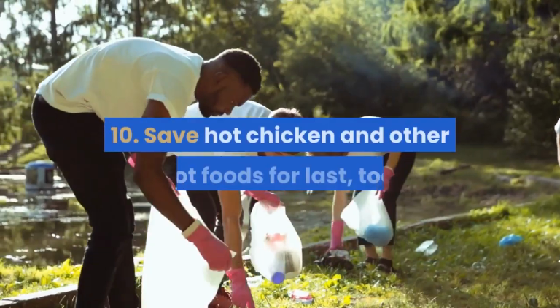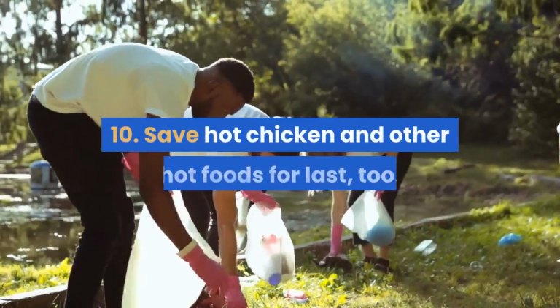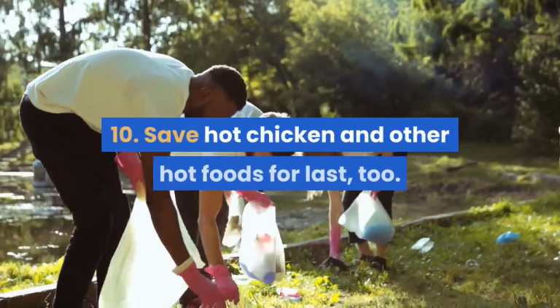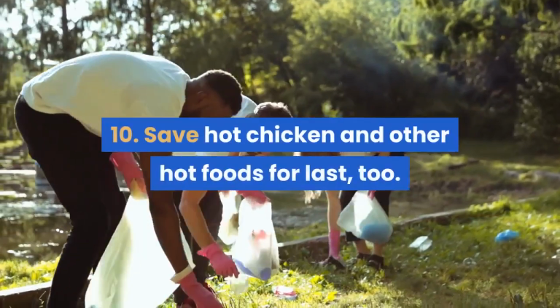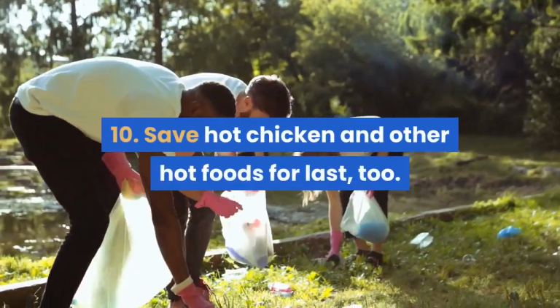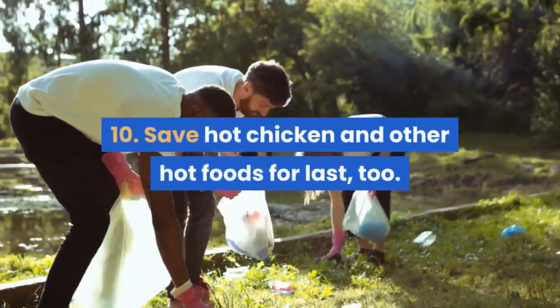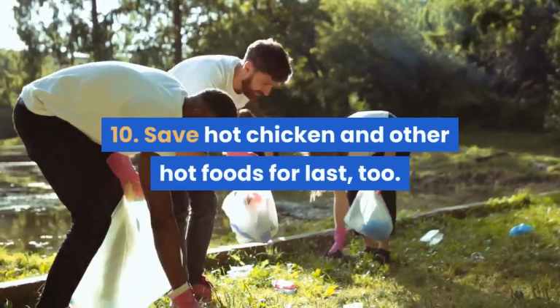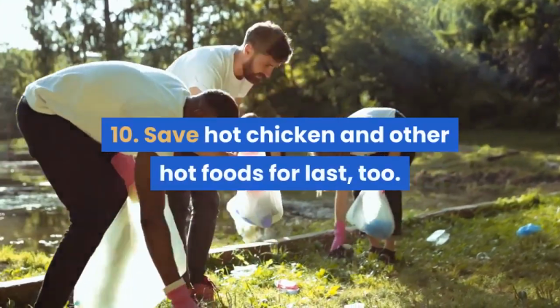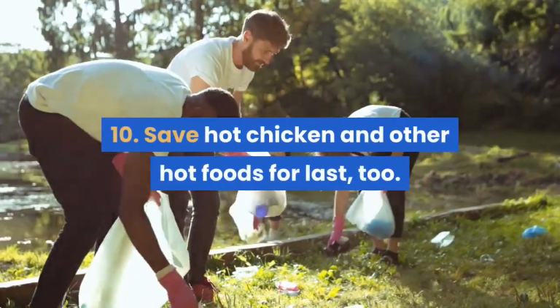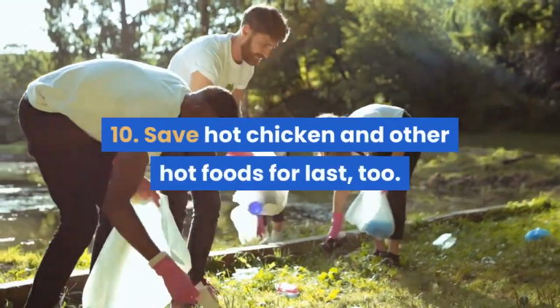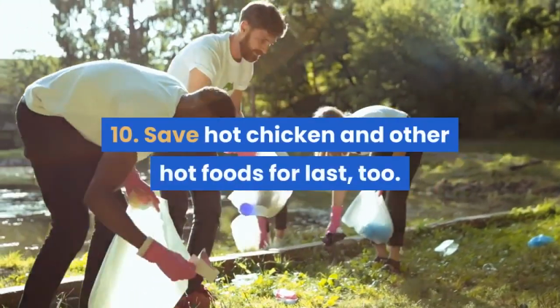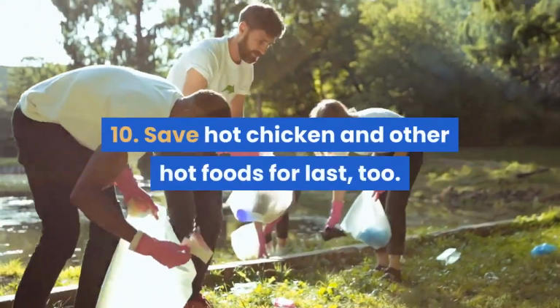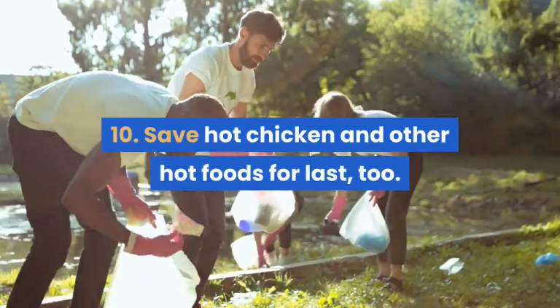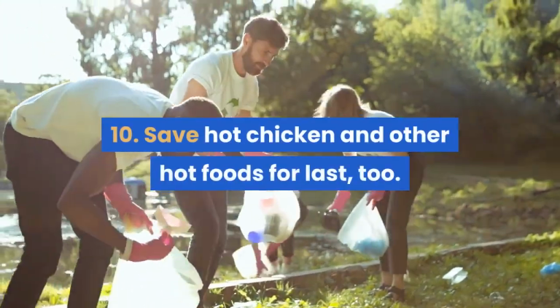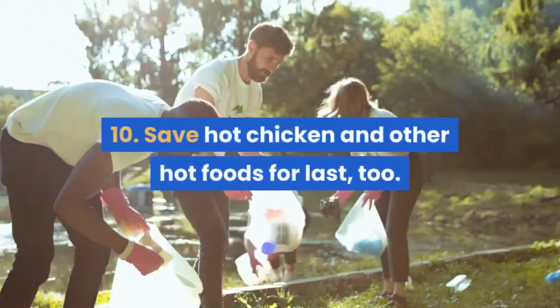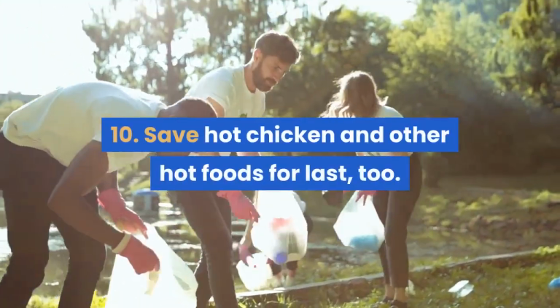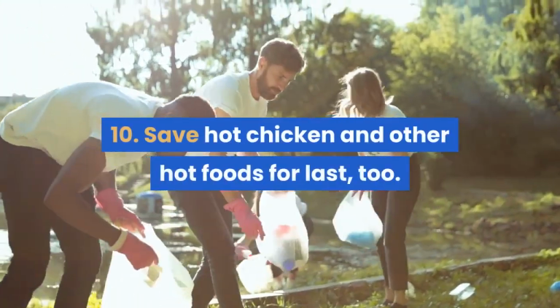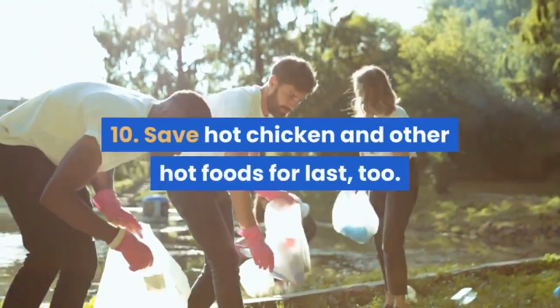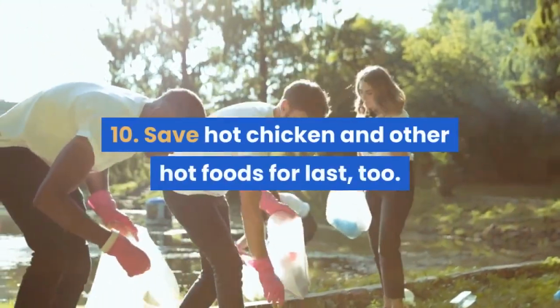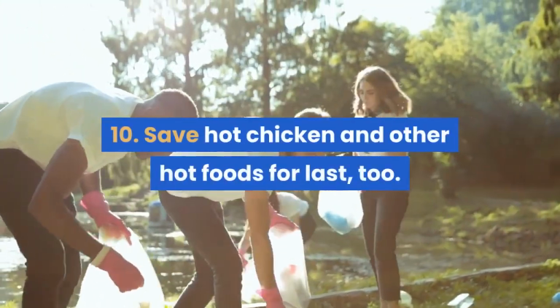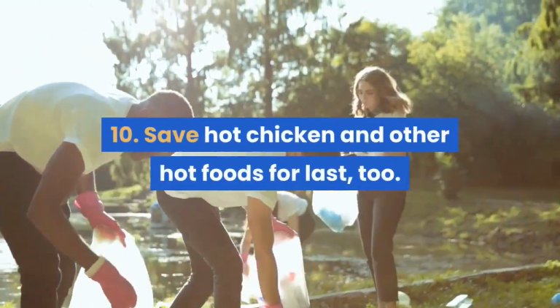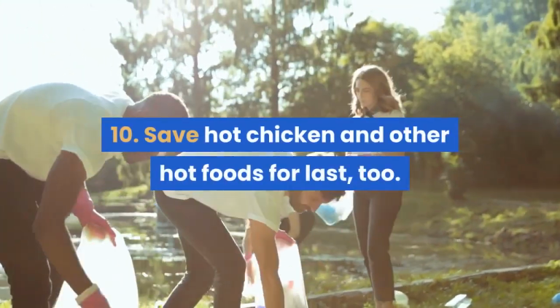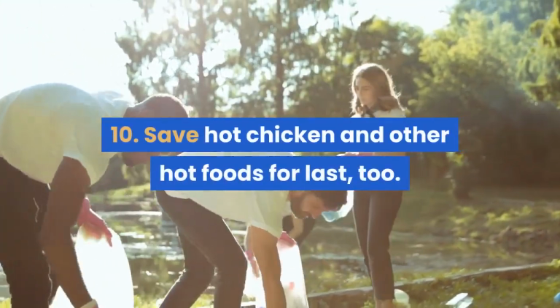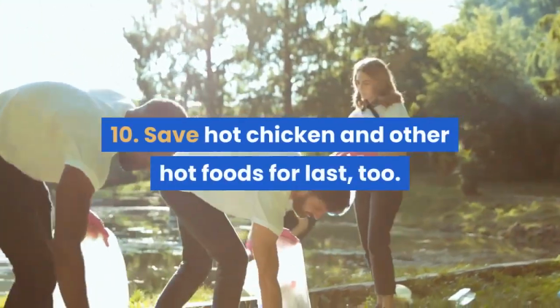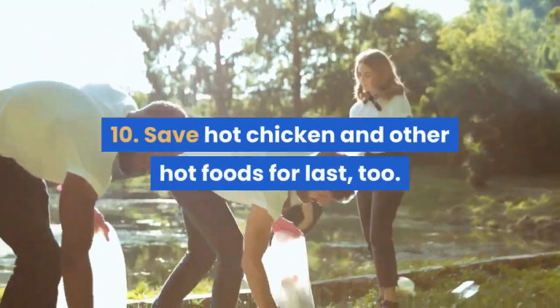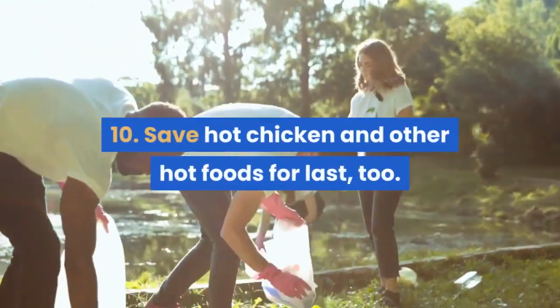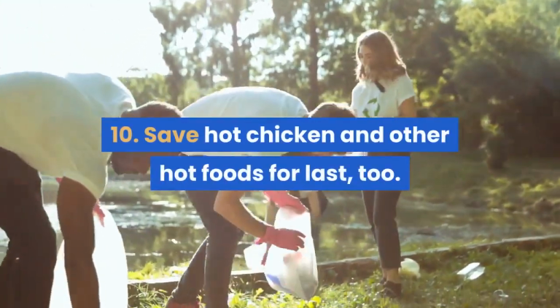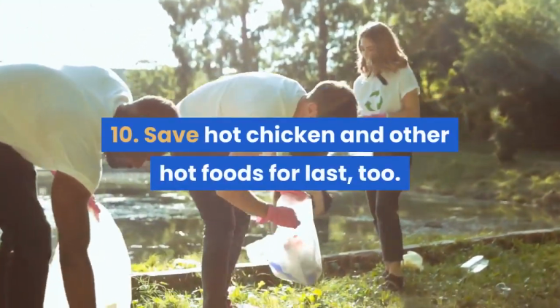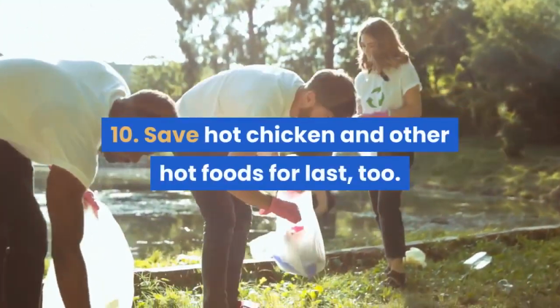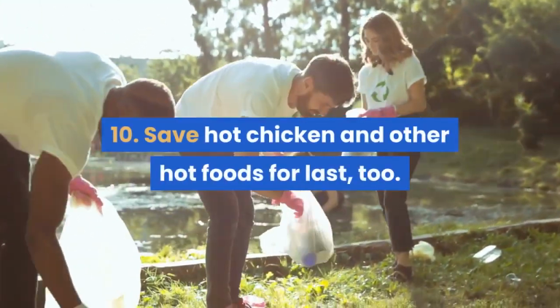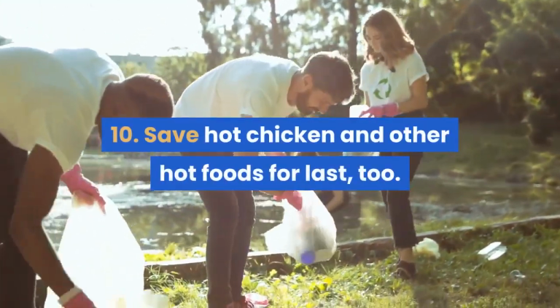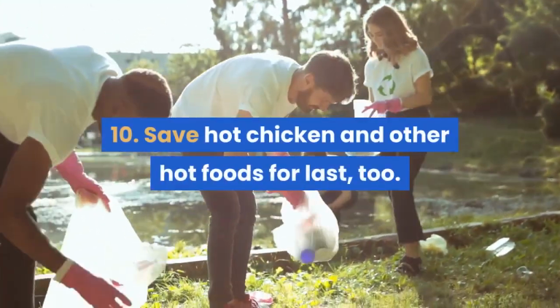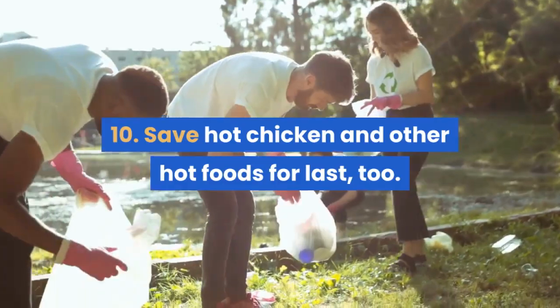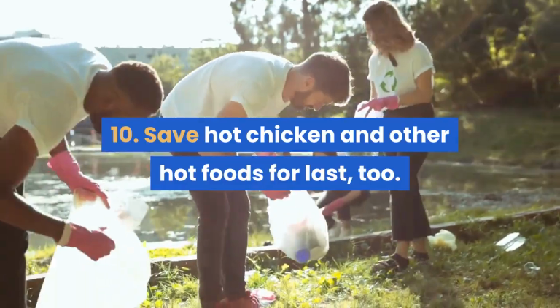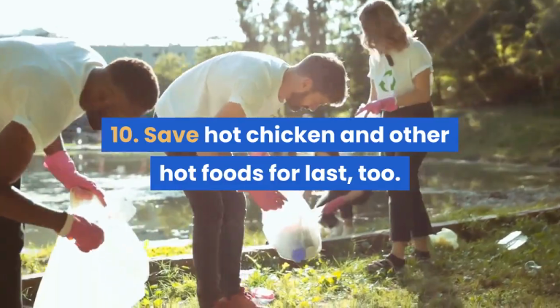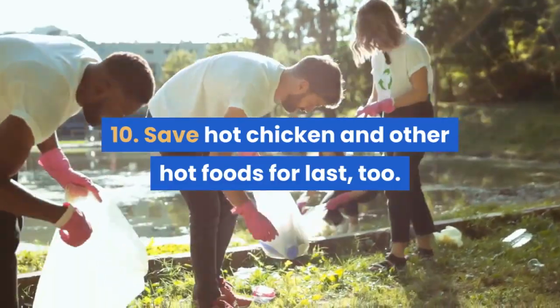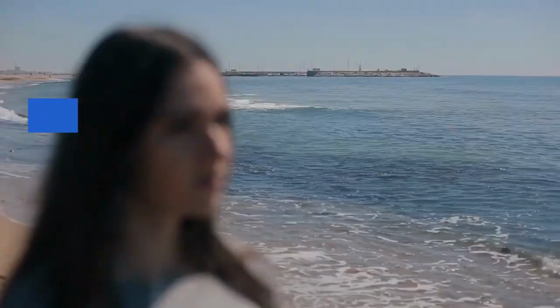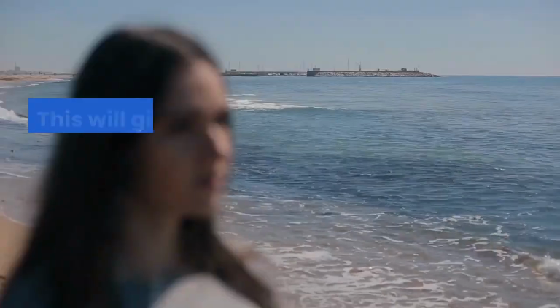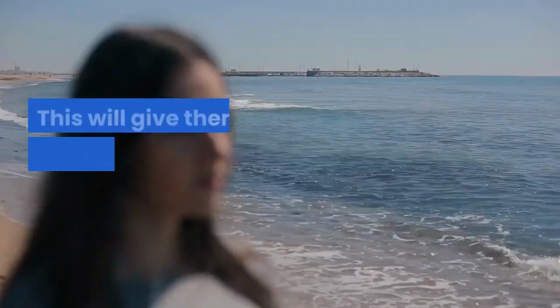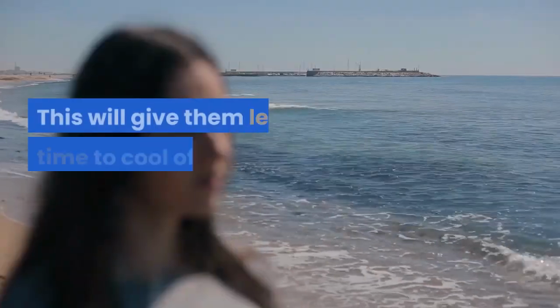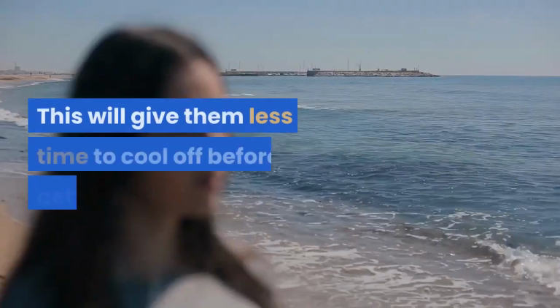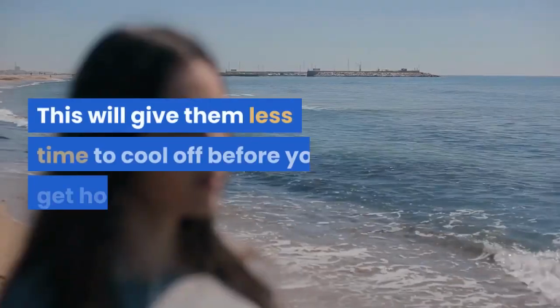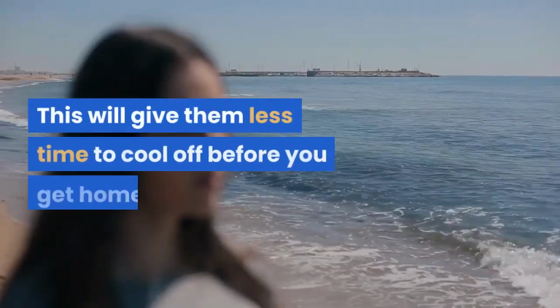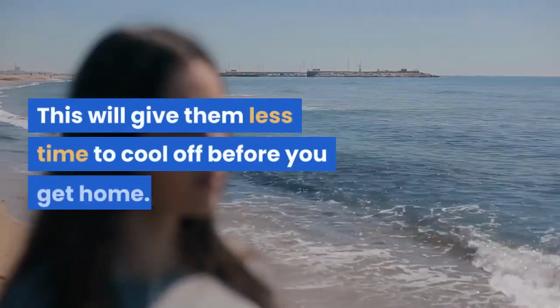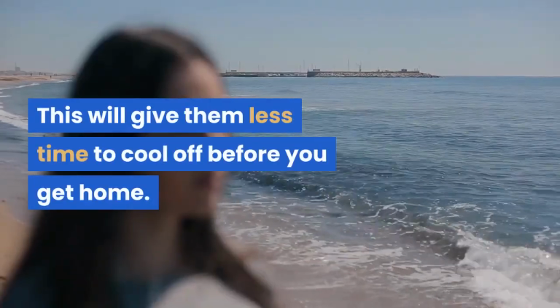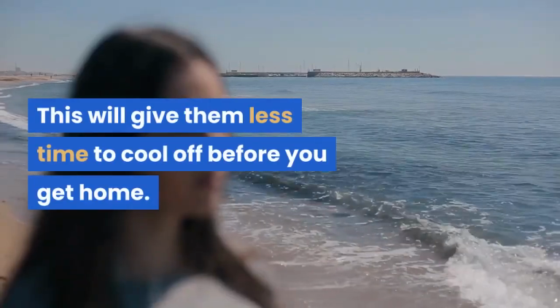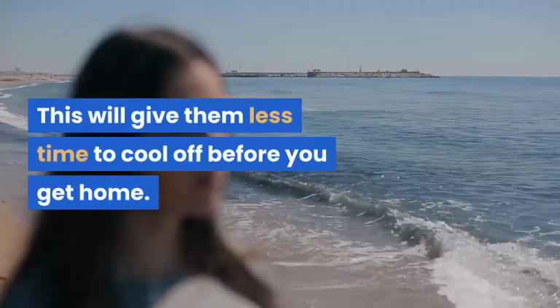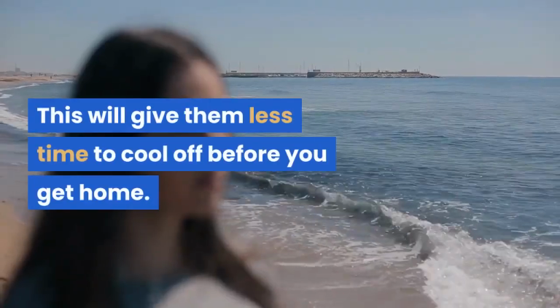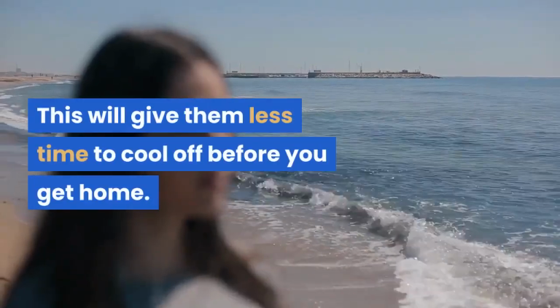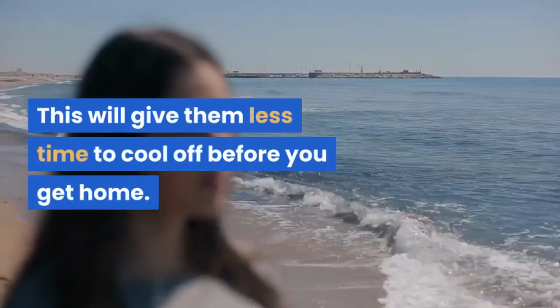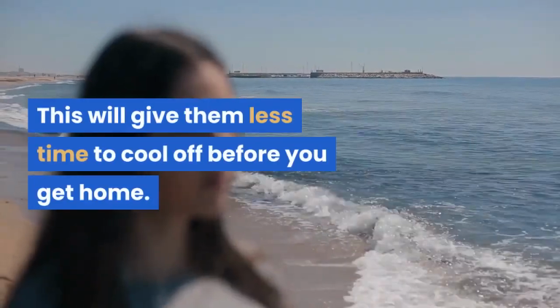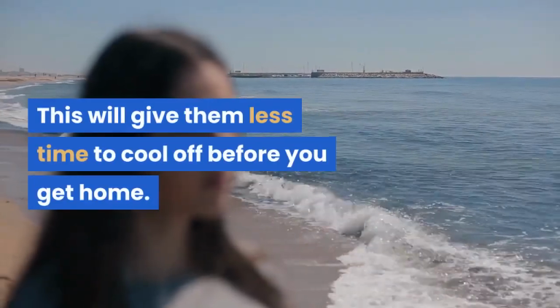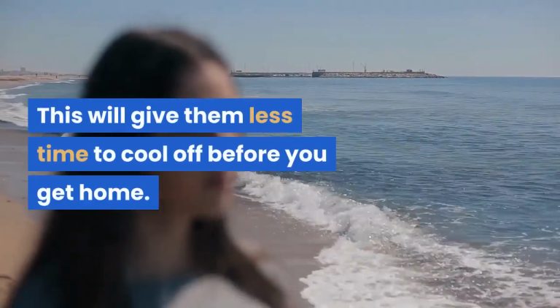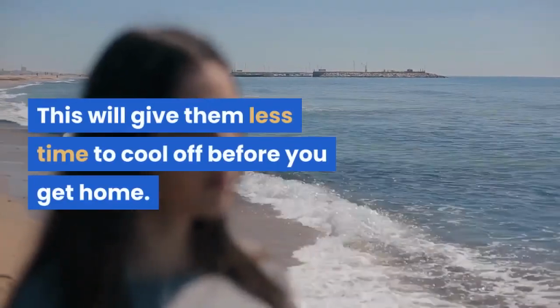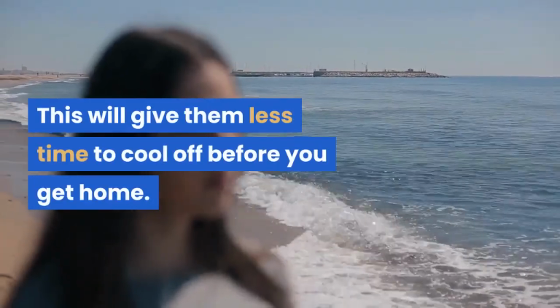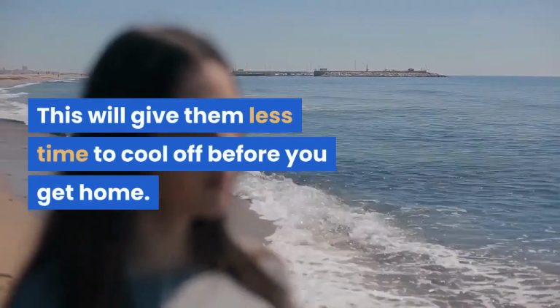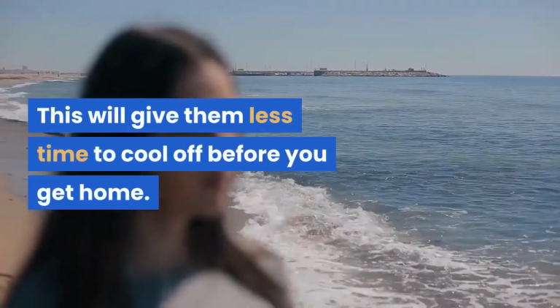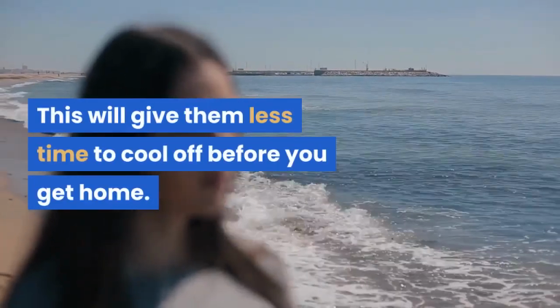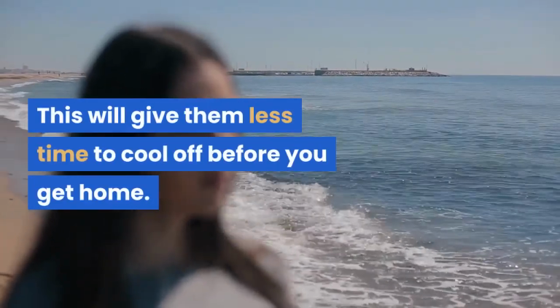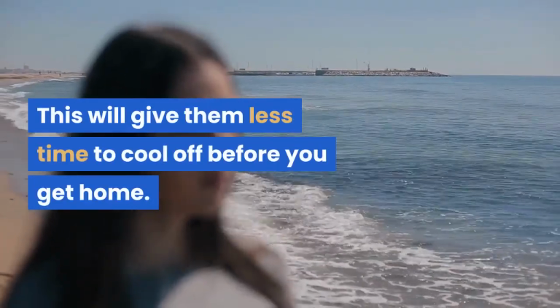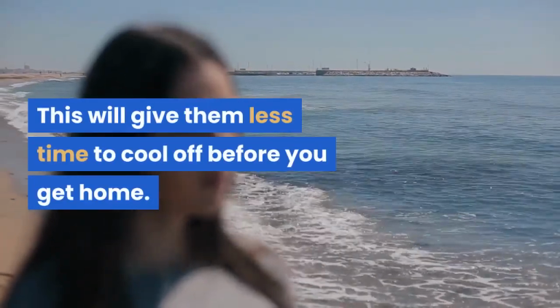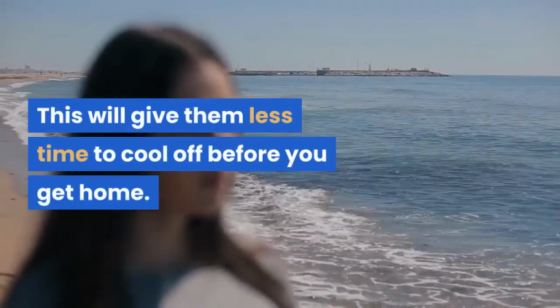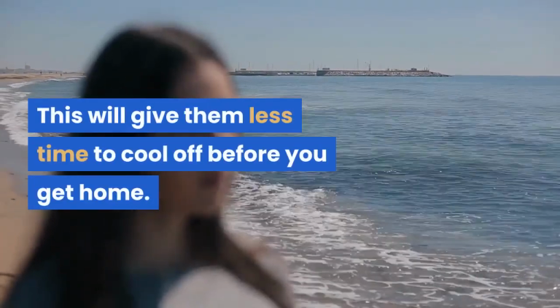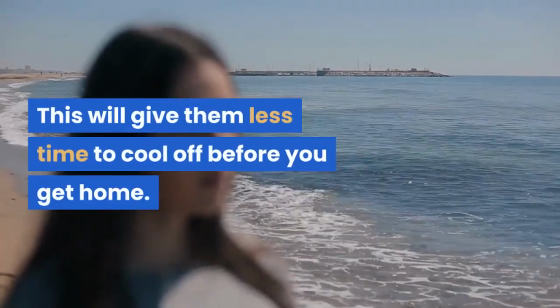Tip 10: save hot chicken and other hot foods for last. This will give them less time to cool off before you get home.